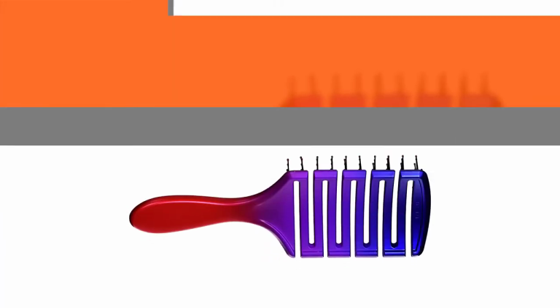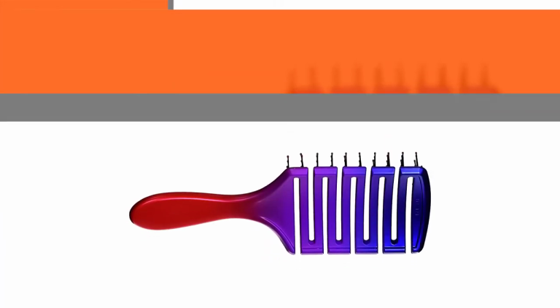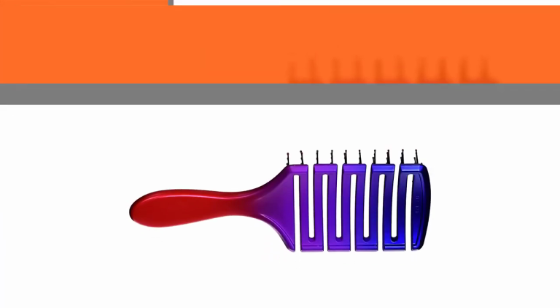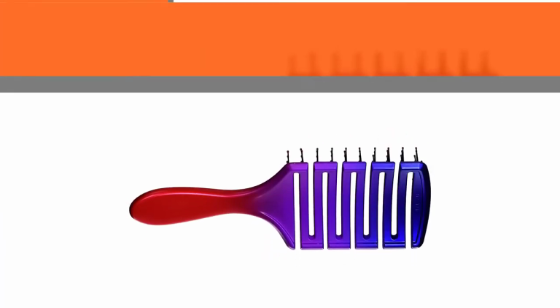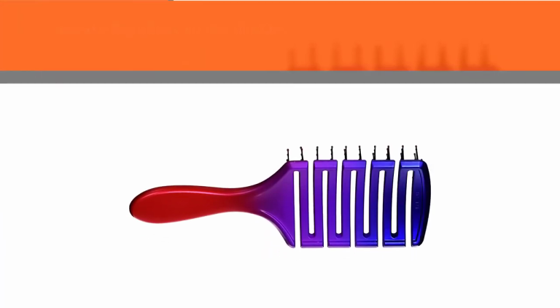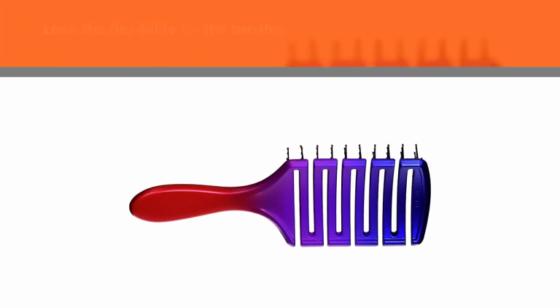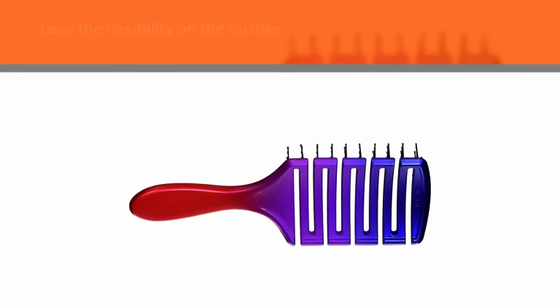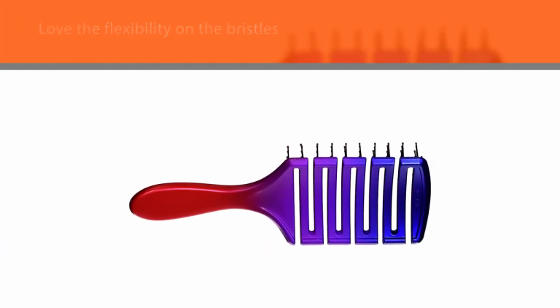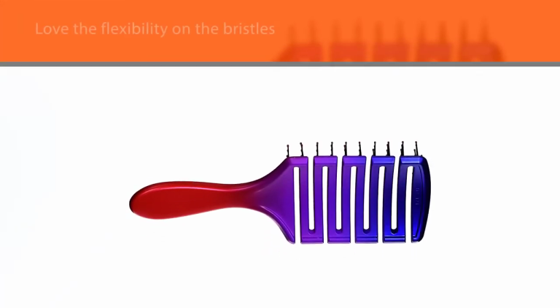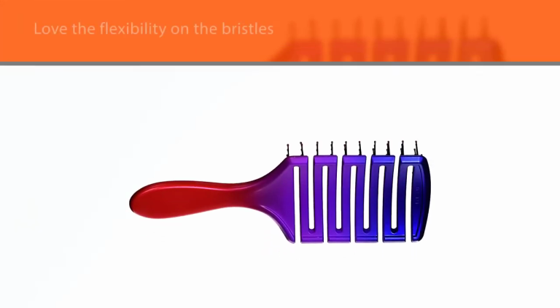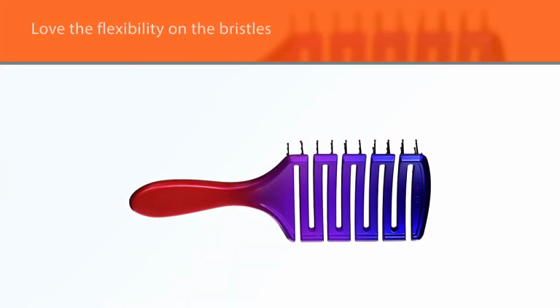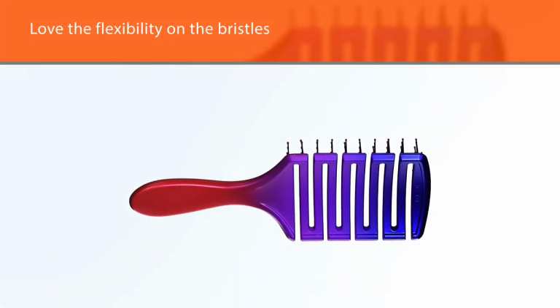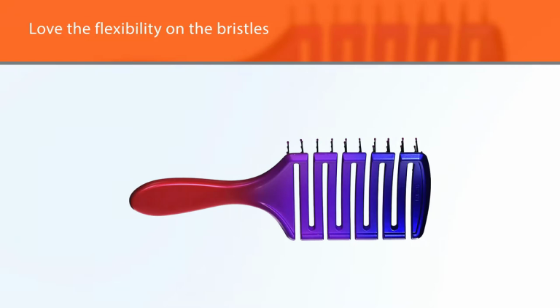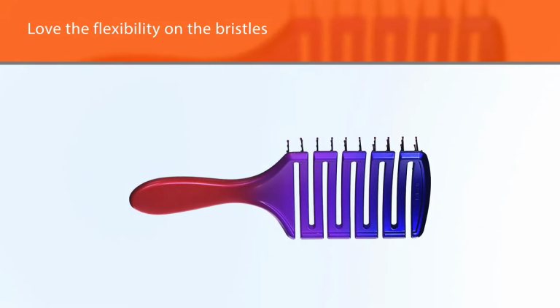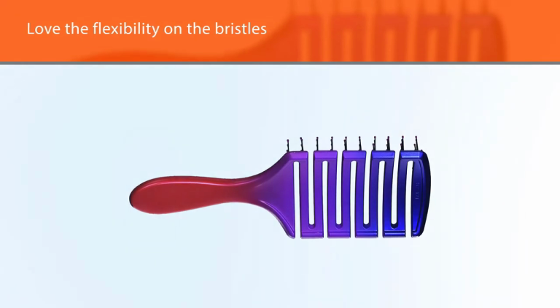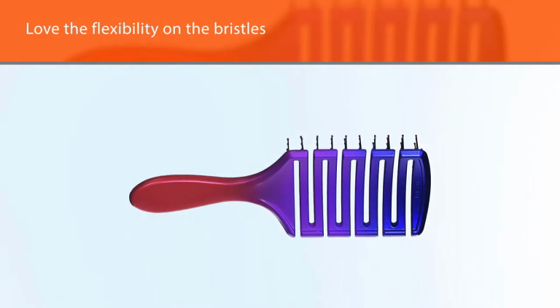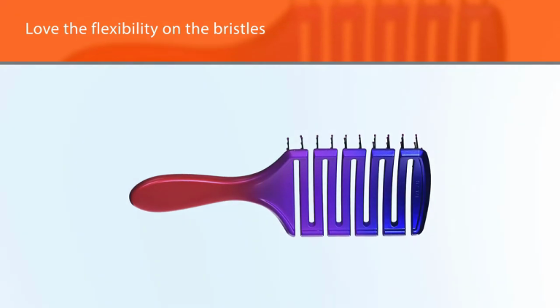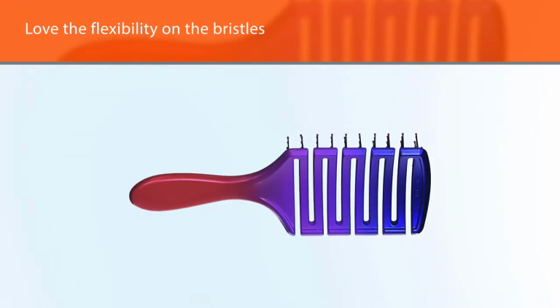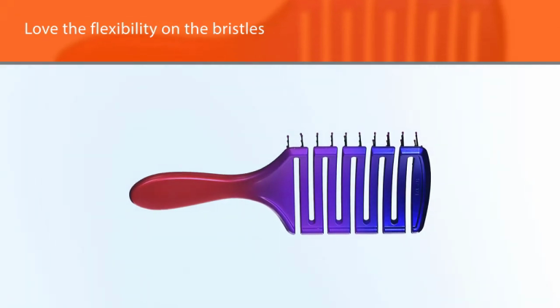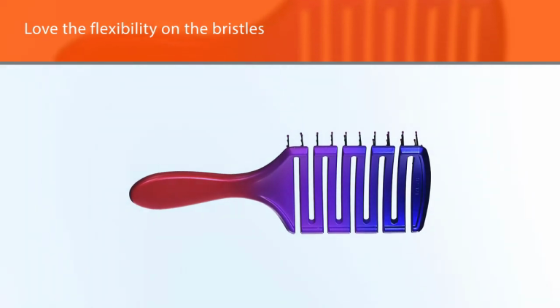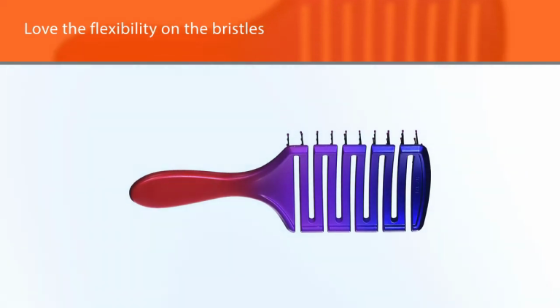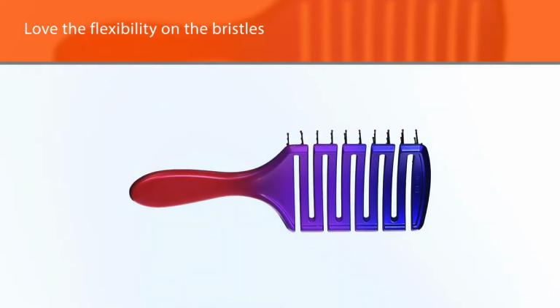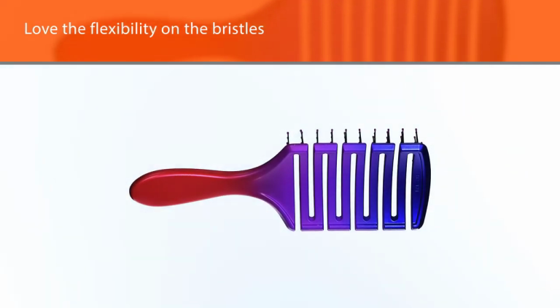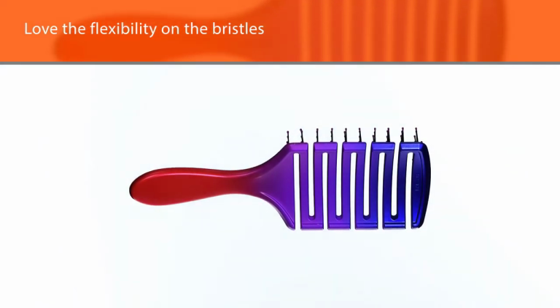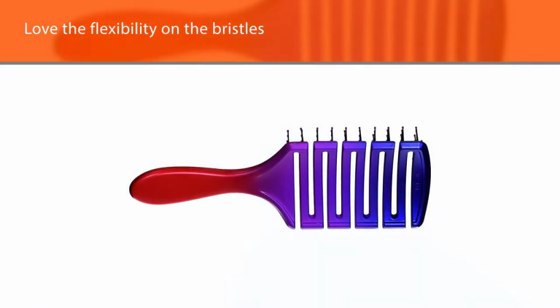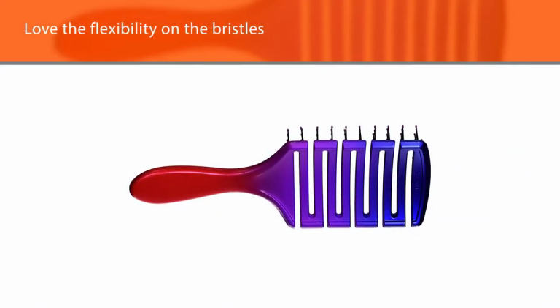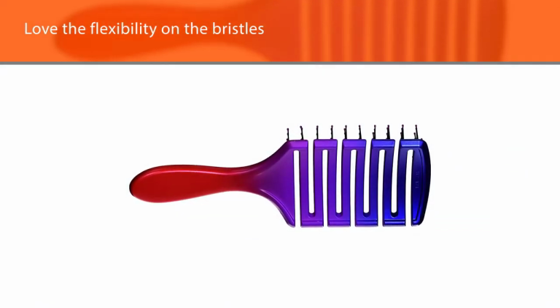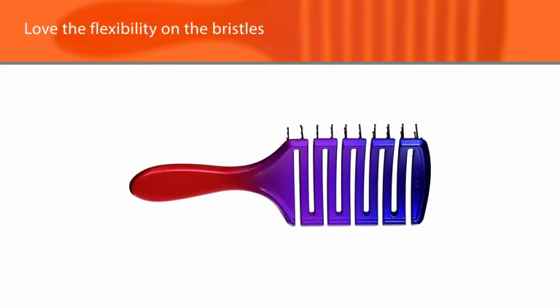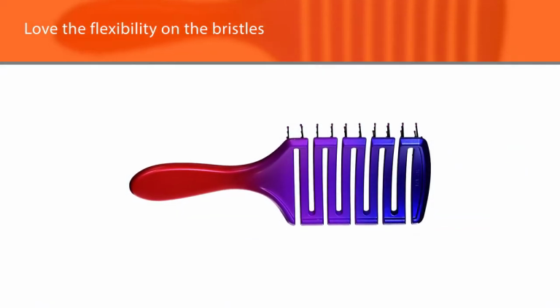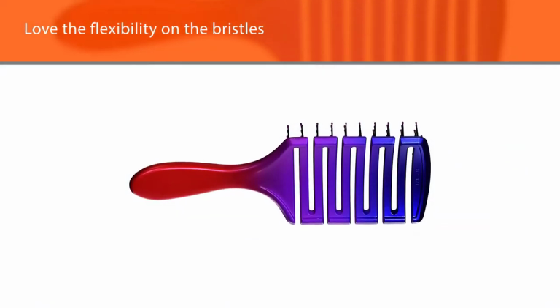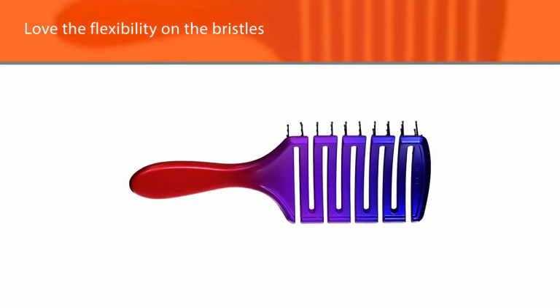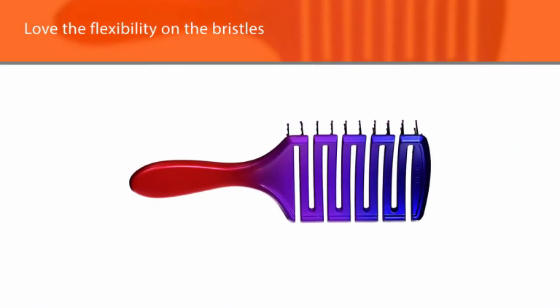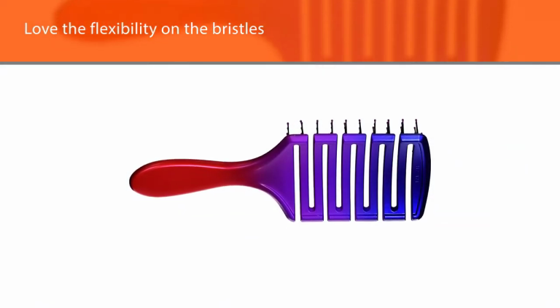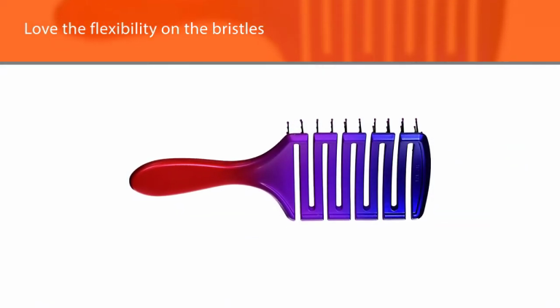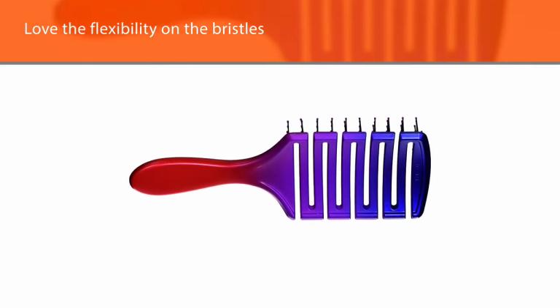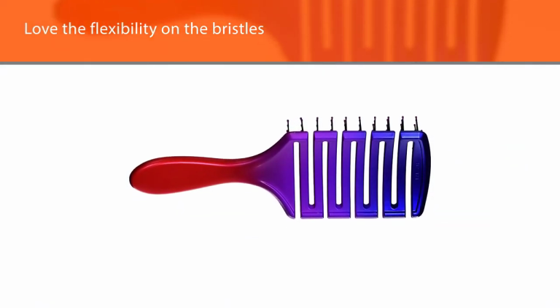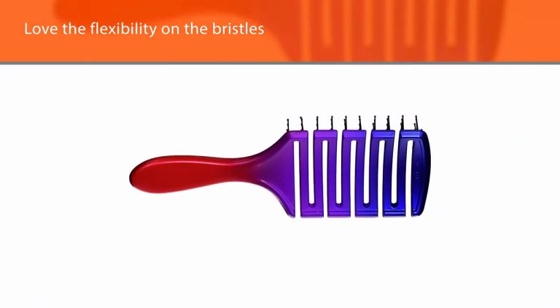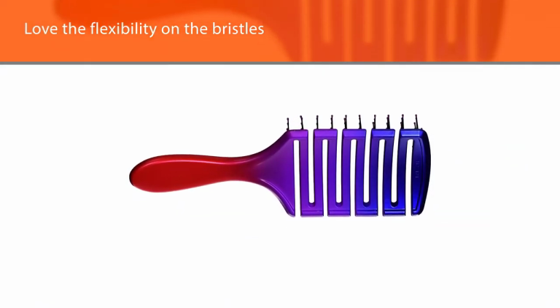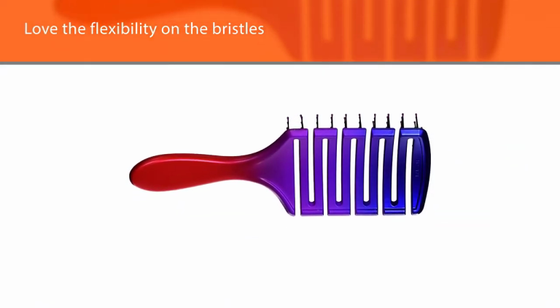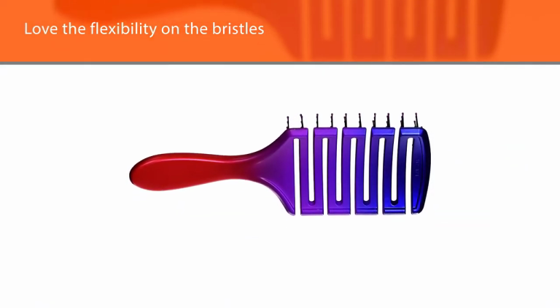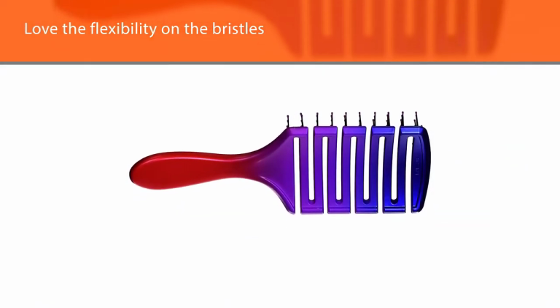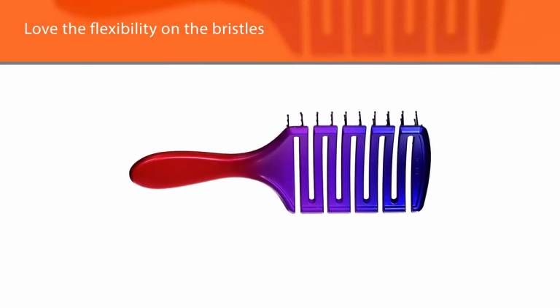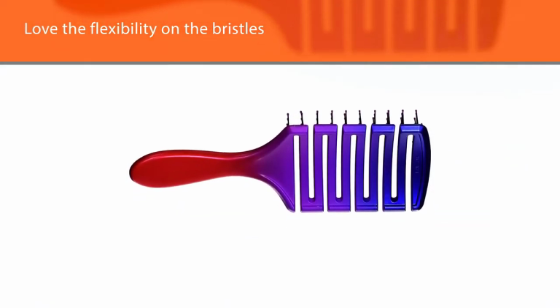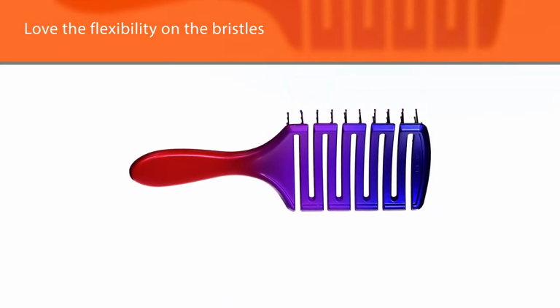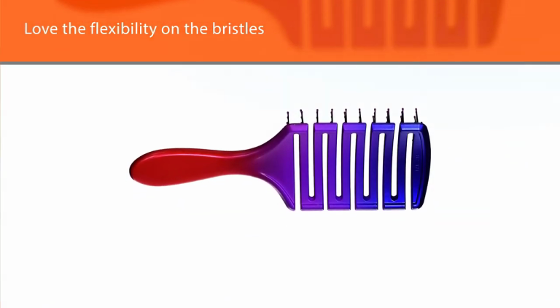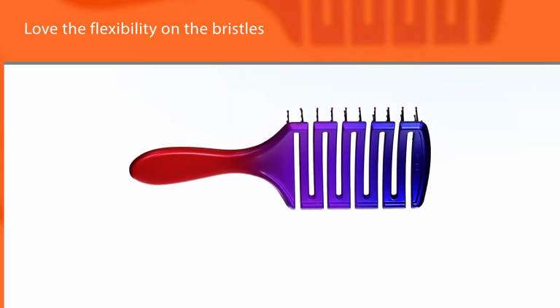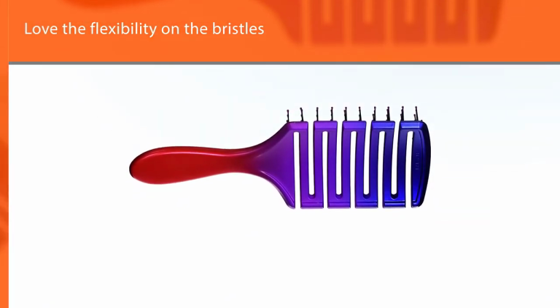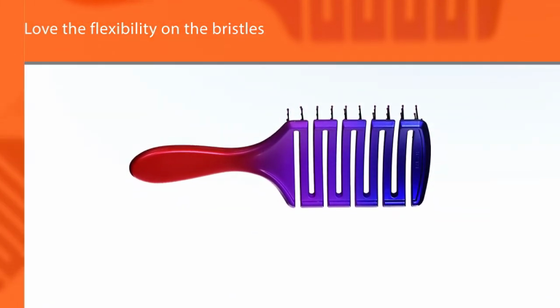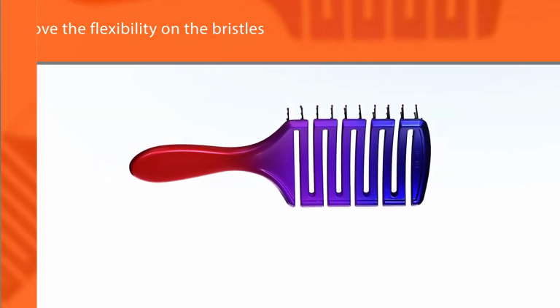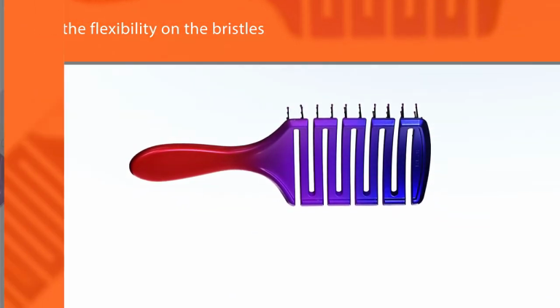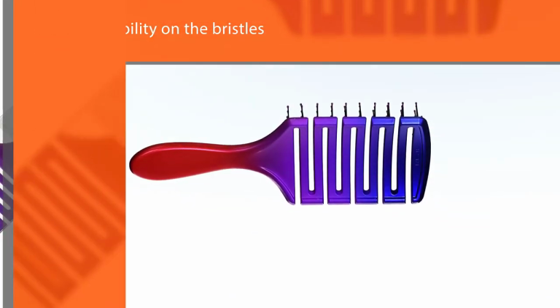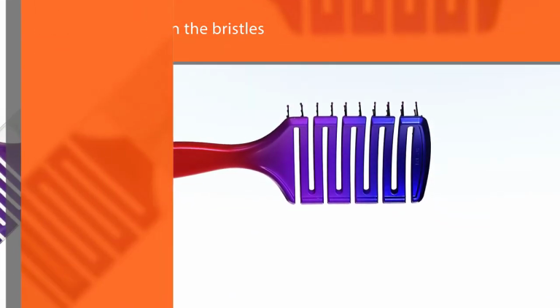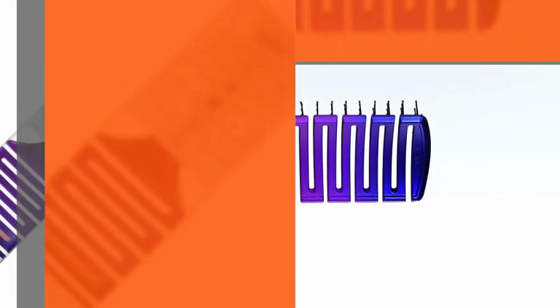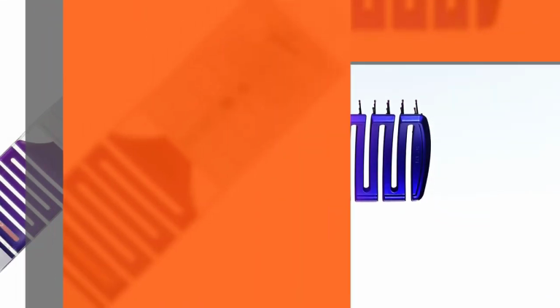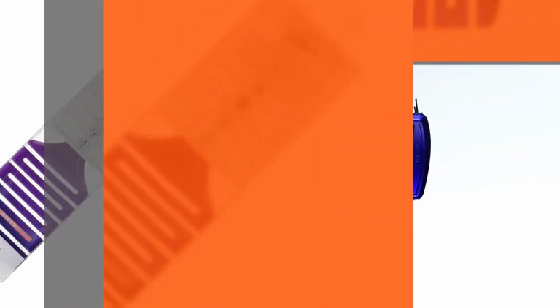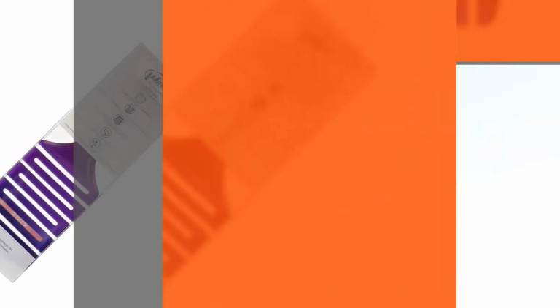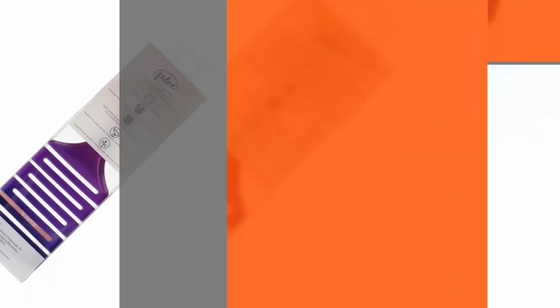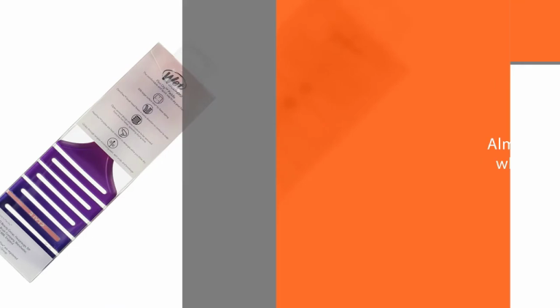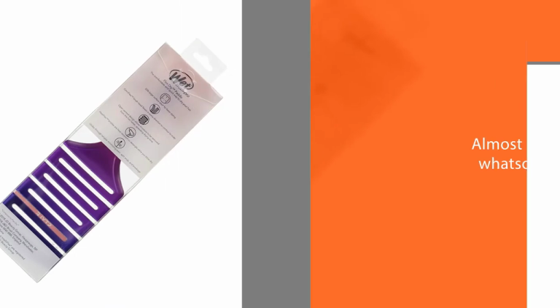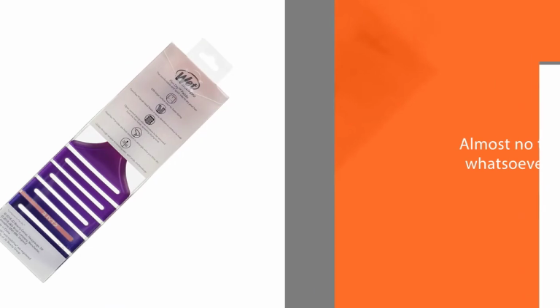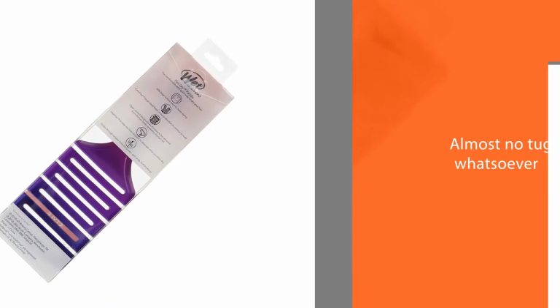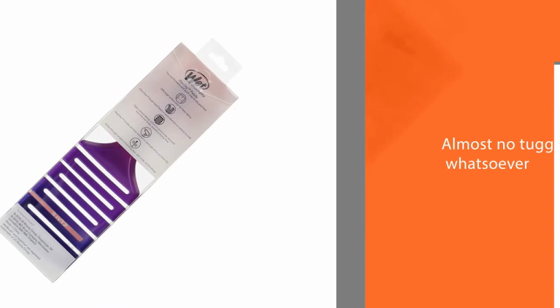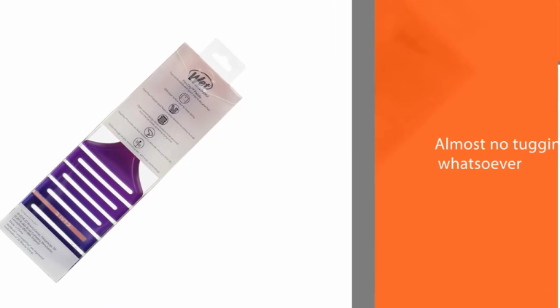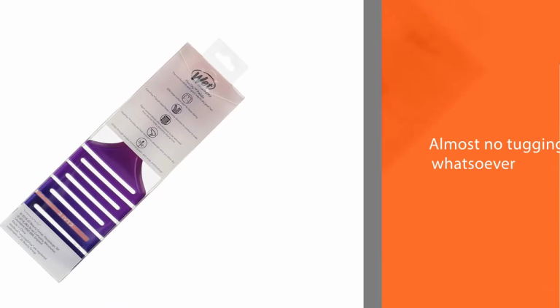Having used one from this brand personally, I can say that they are one of my favorites.